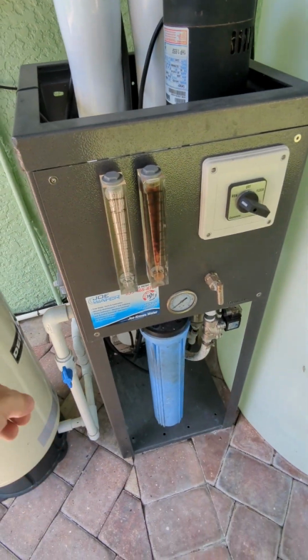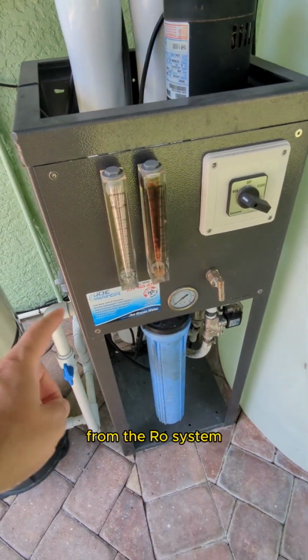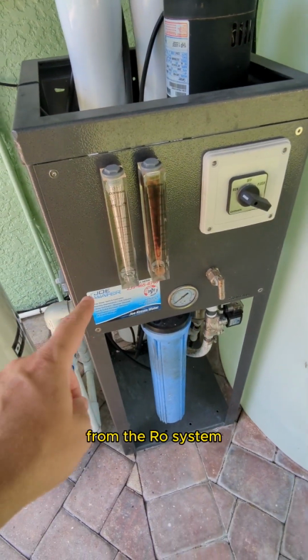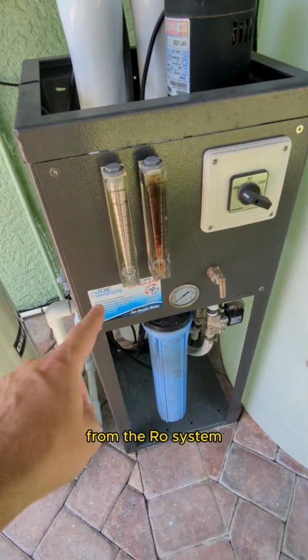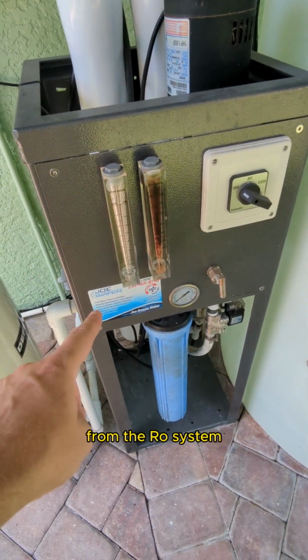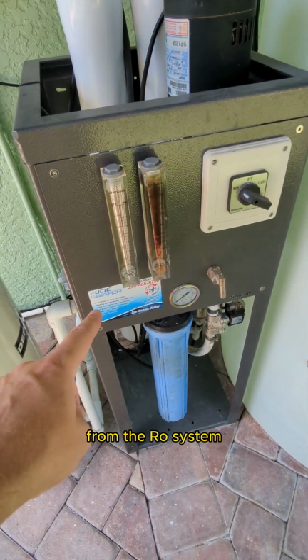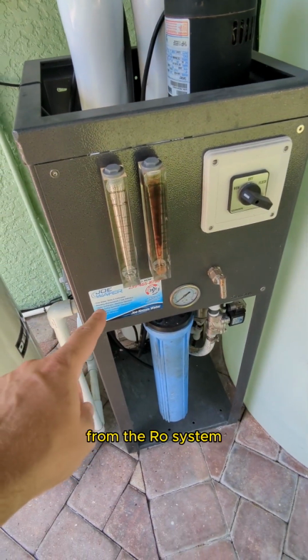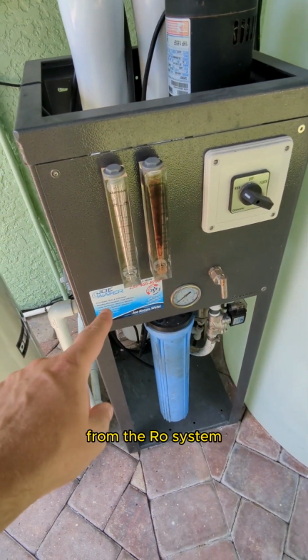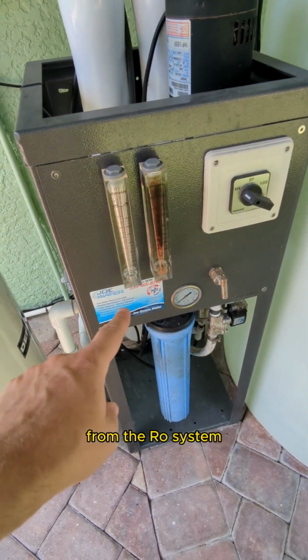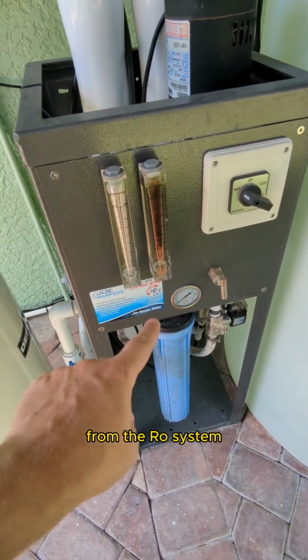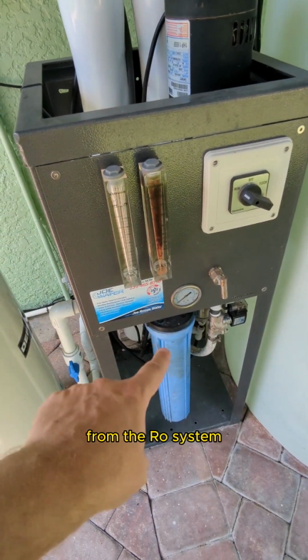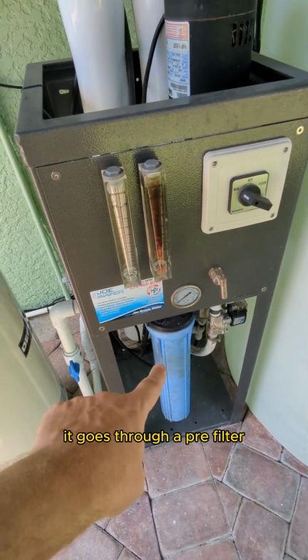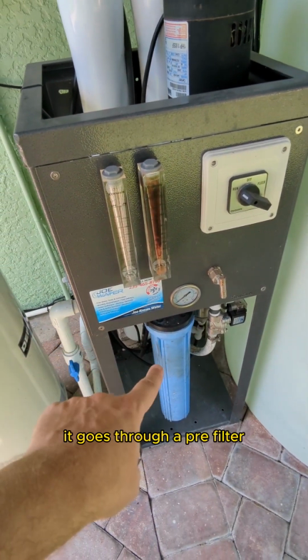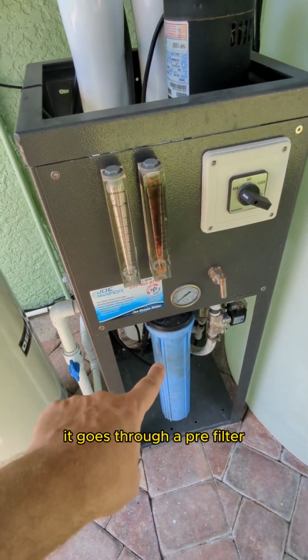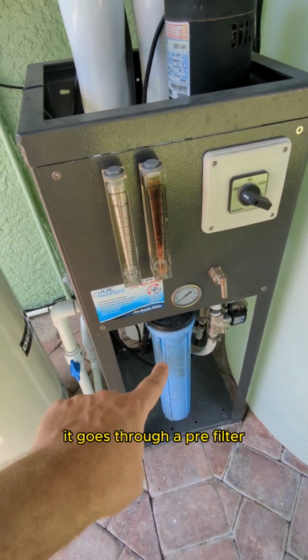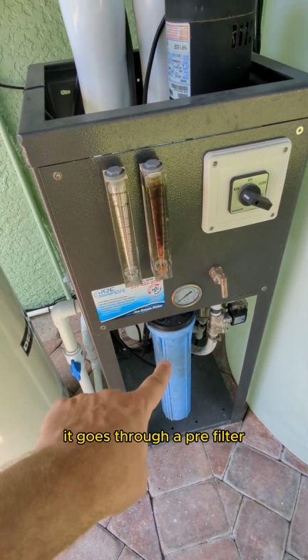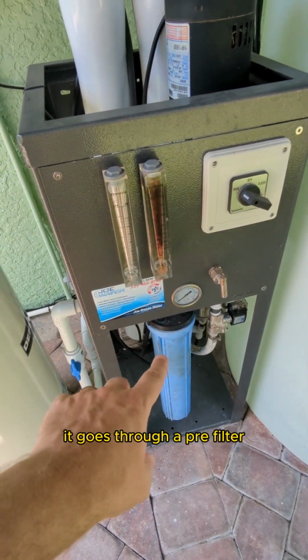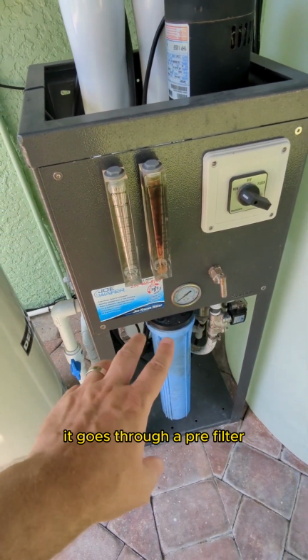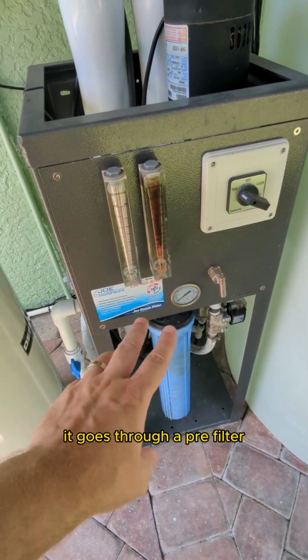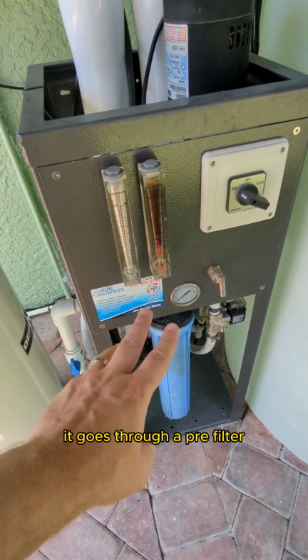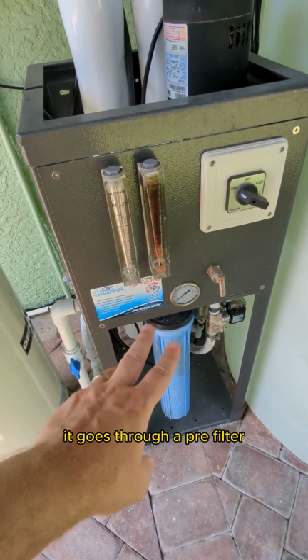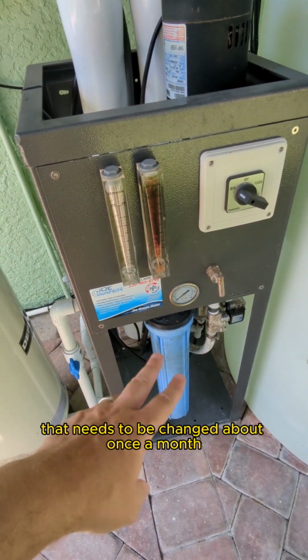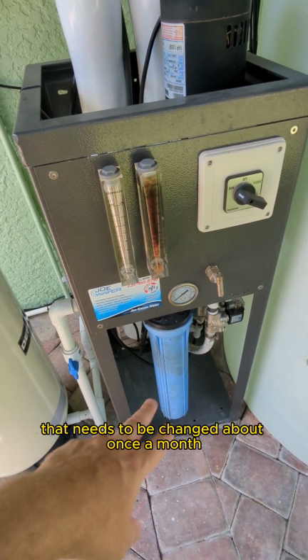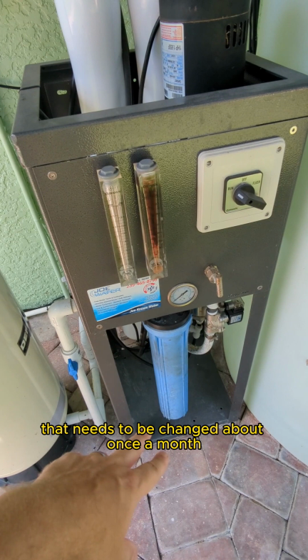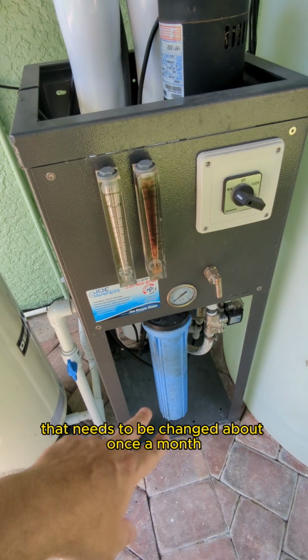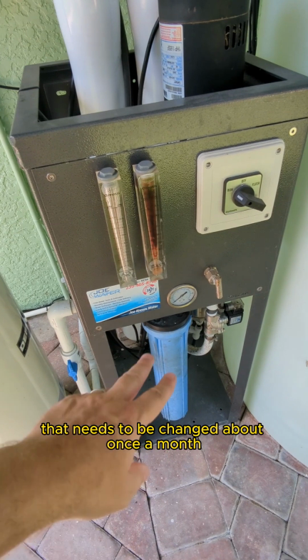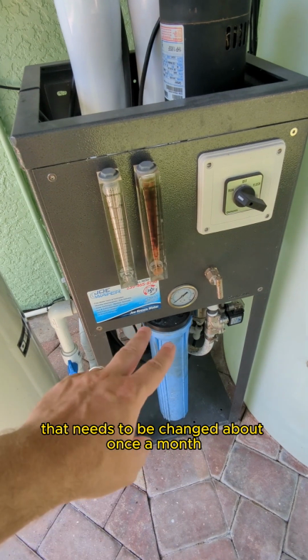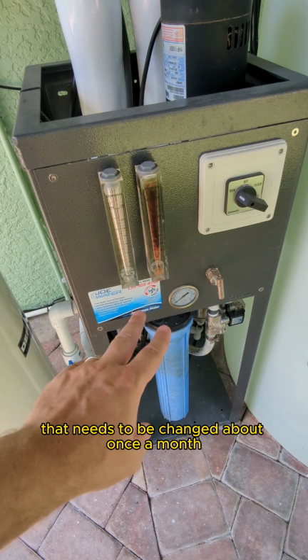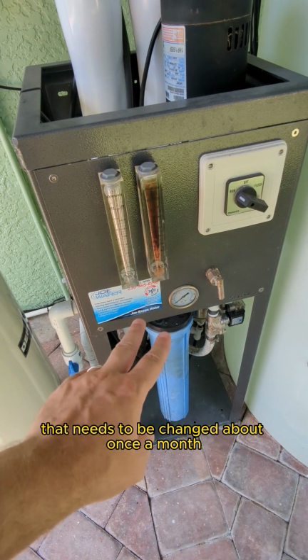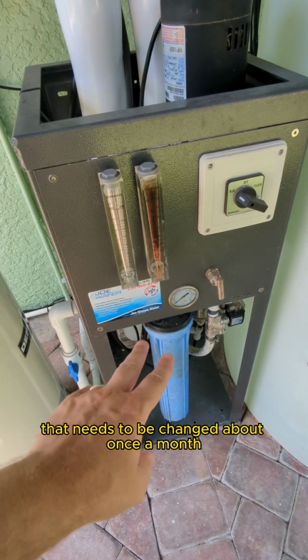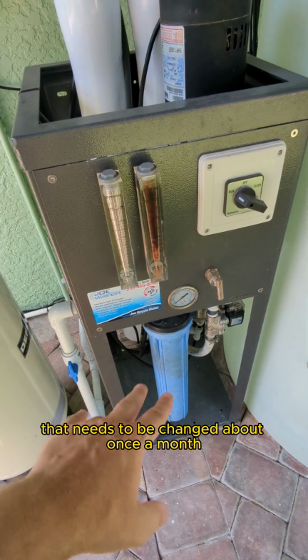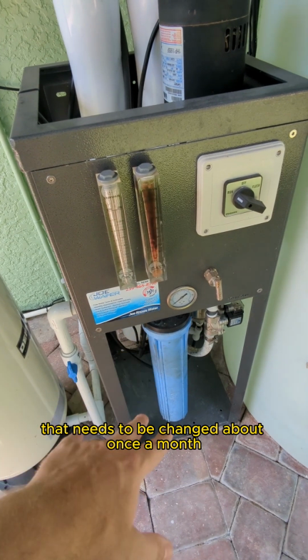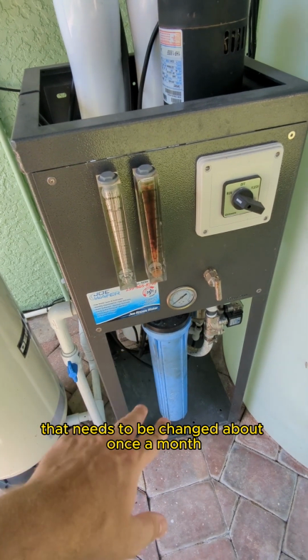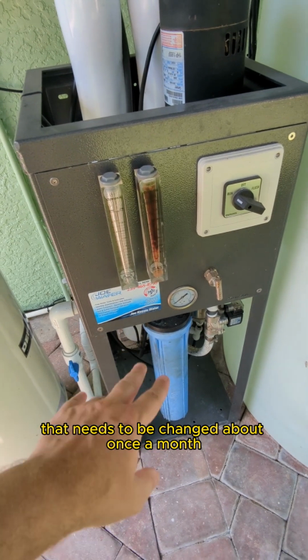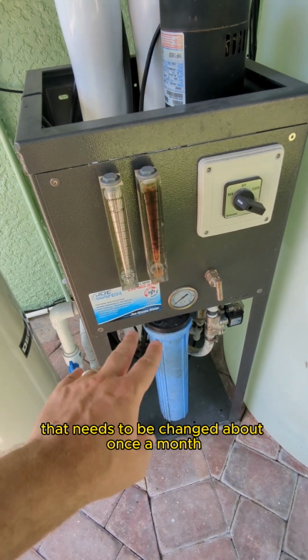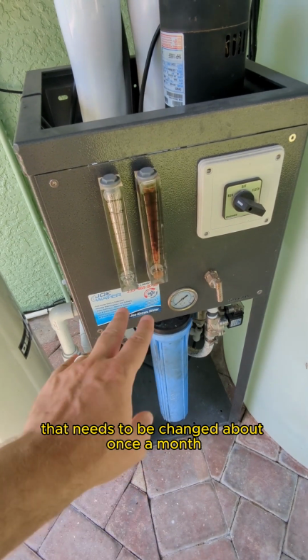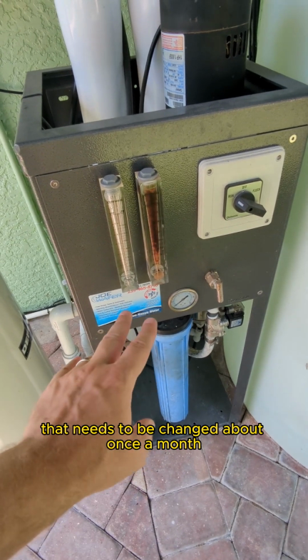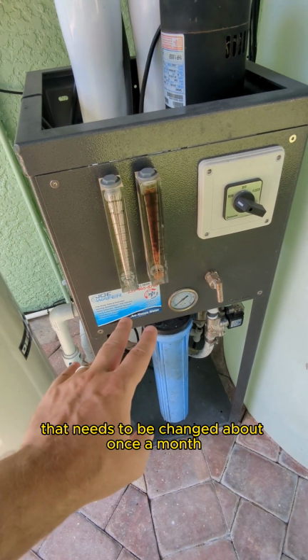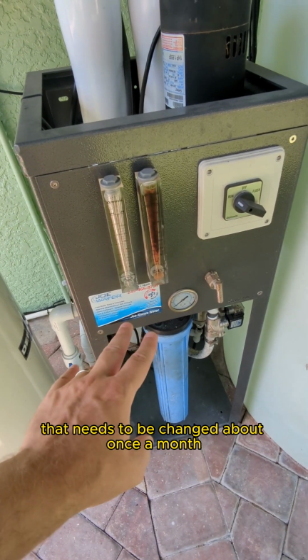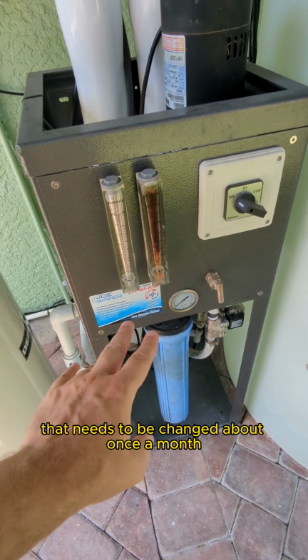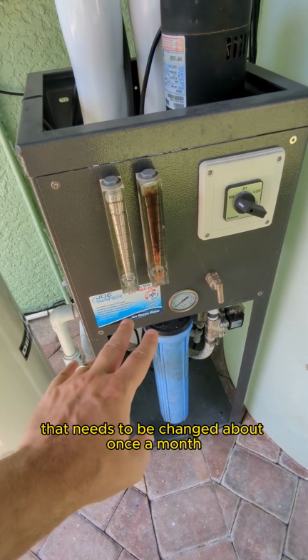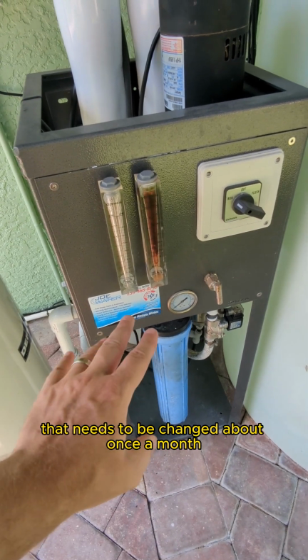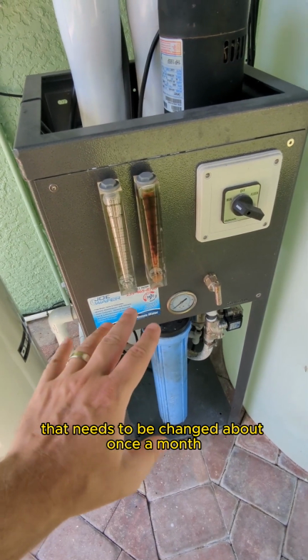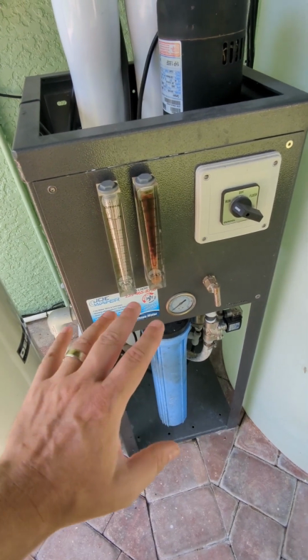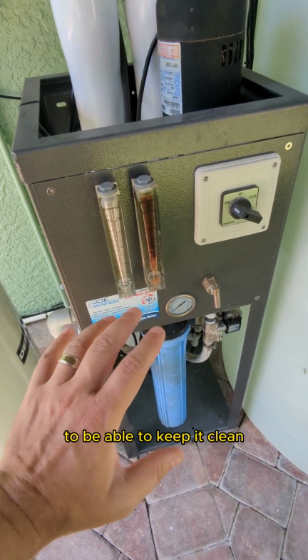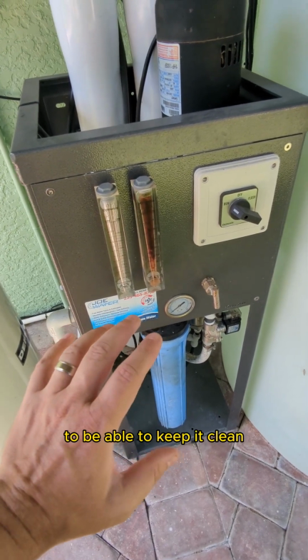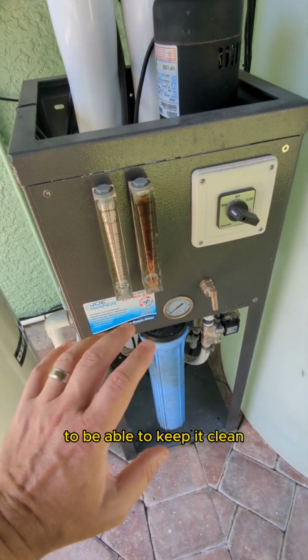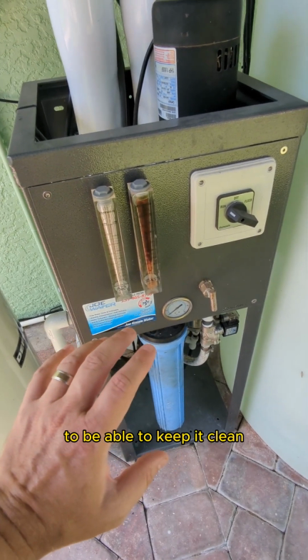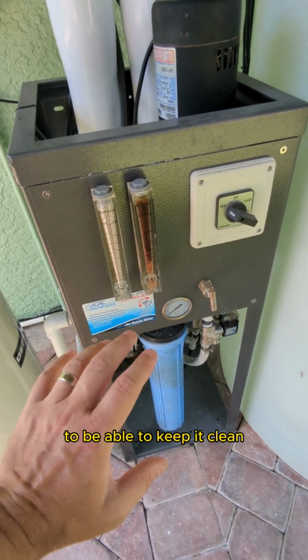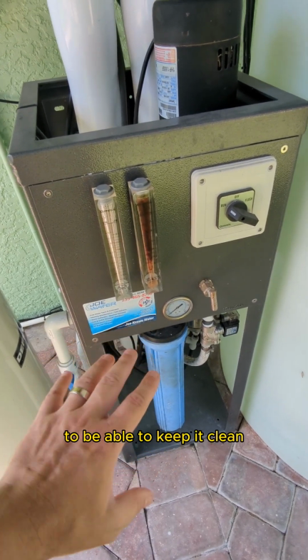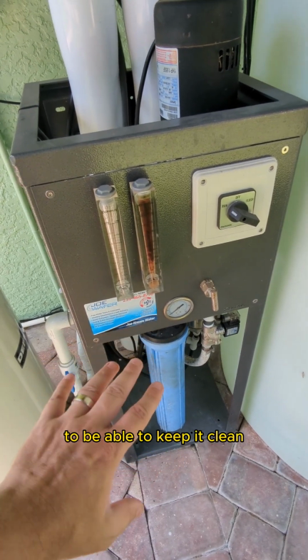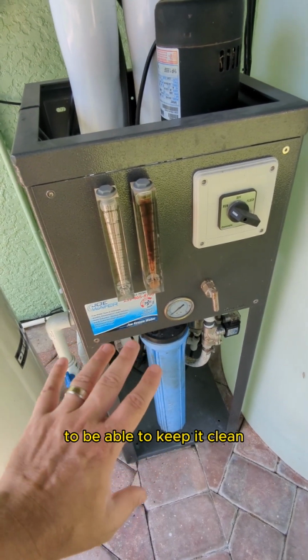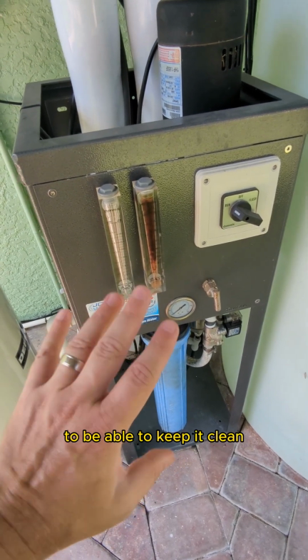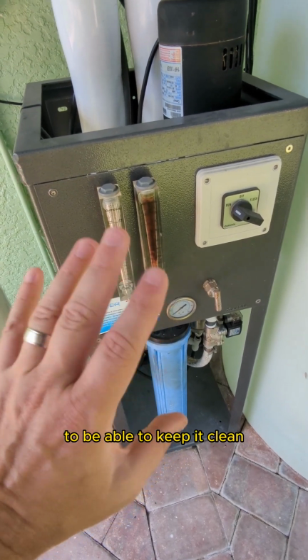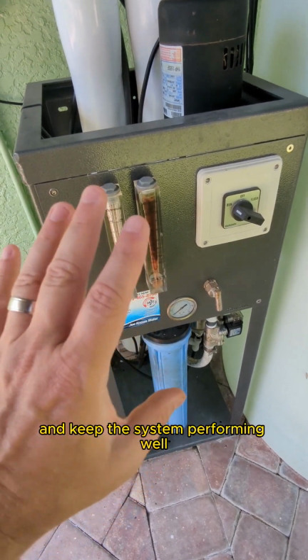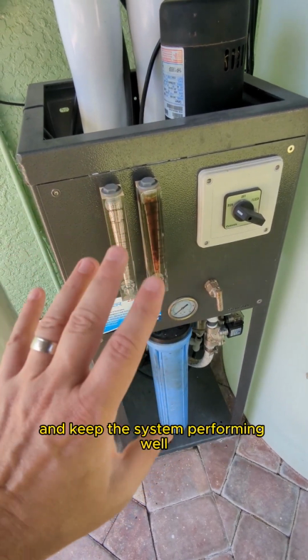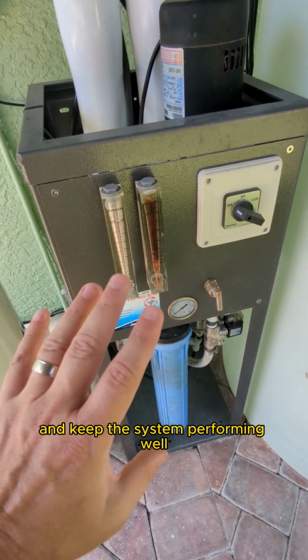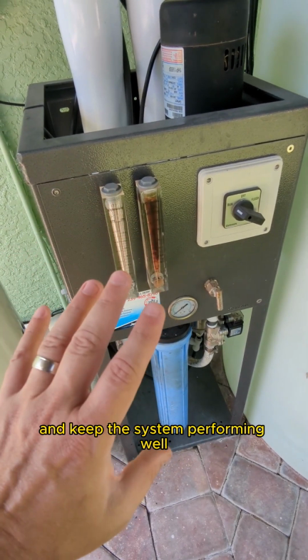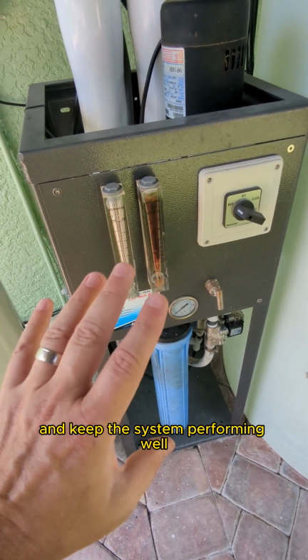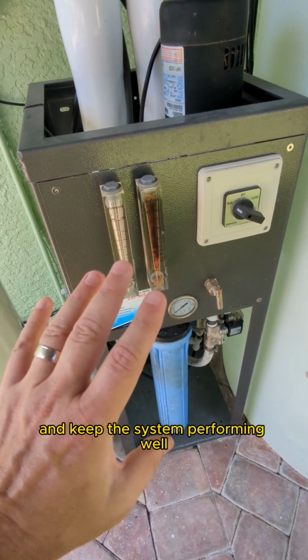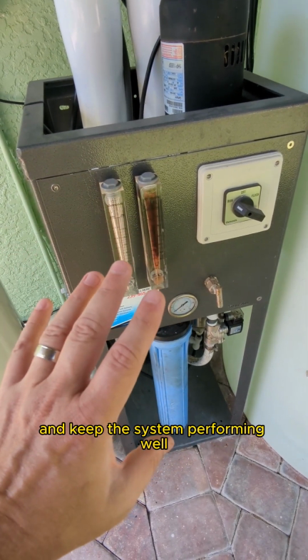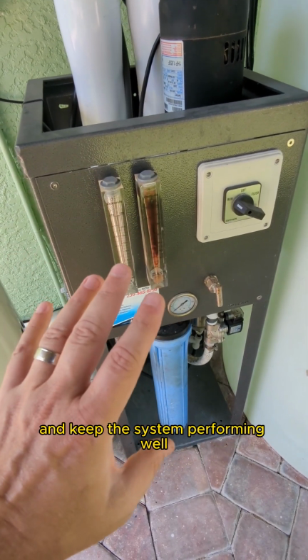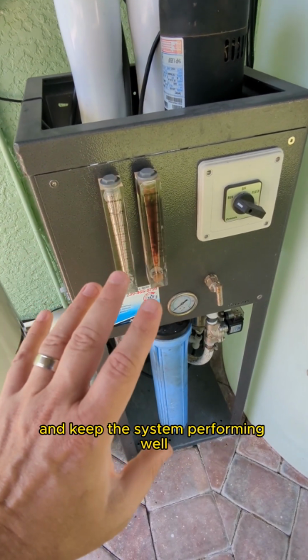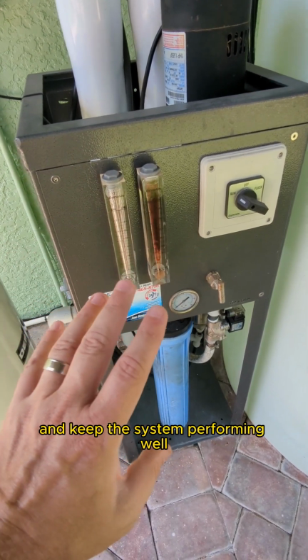From the RO system it goes through a pre-filter that needs to be changed about once a month to keep it clean and keep the system performing well.